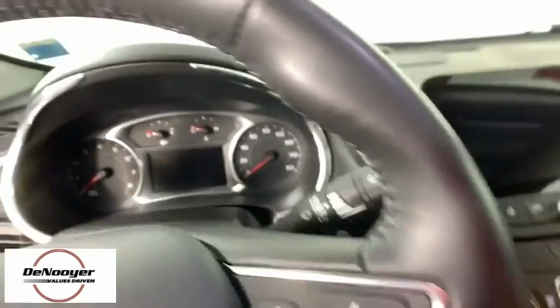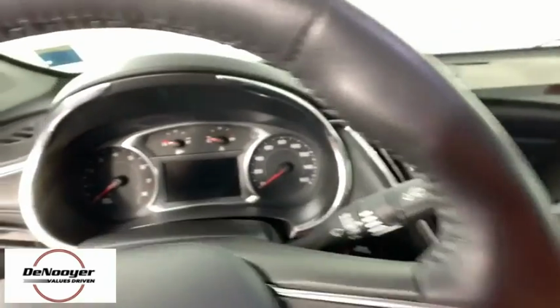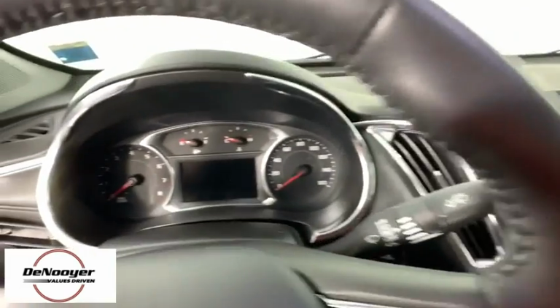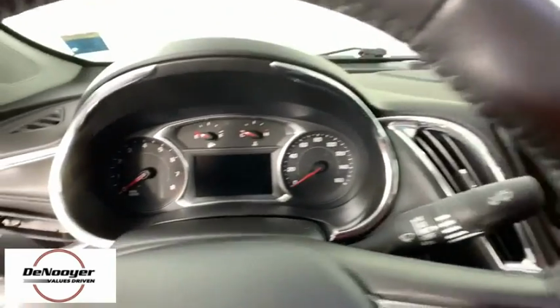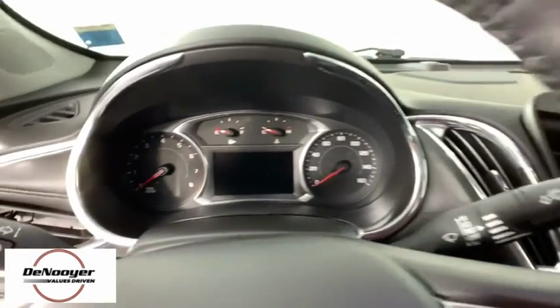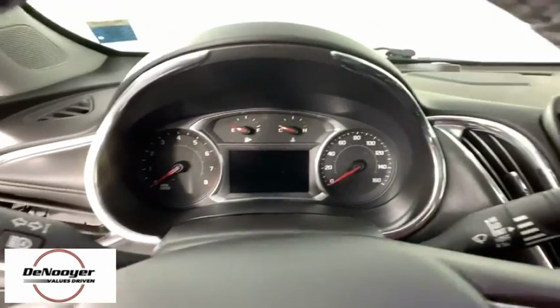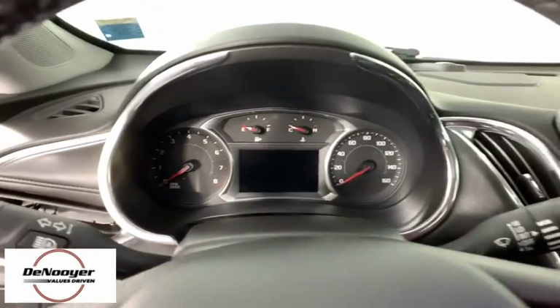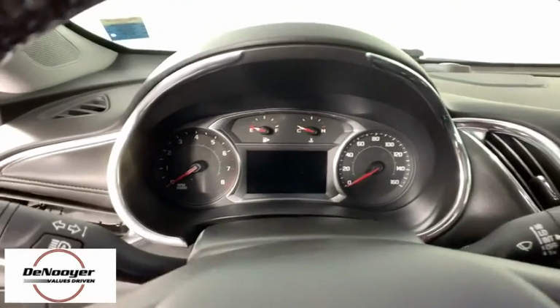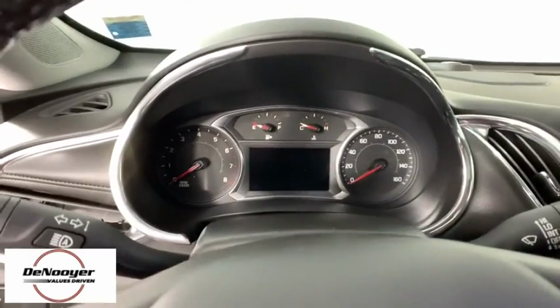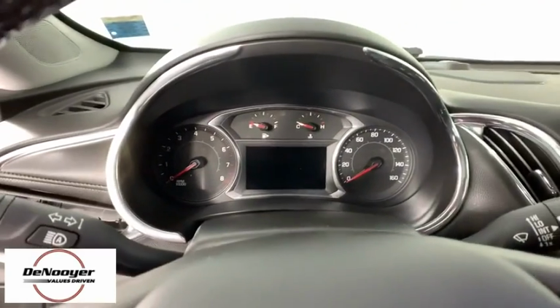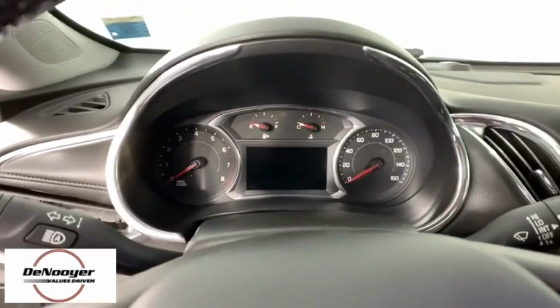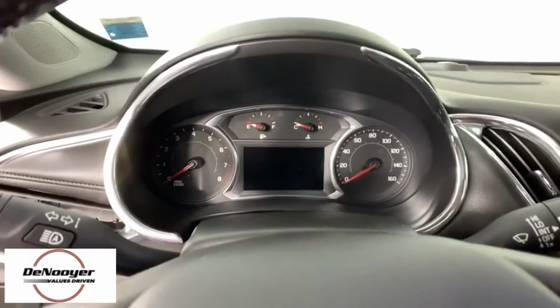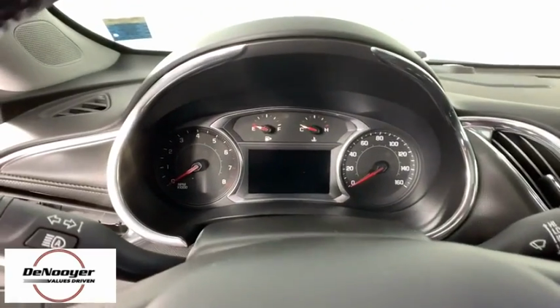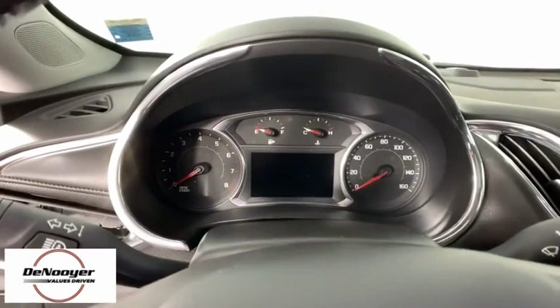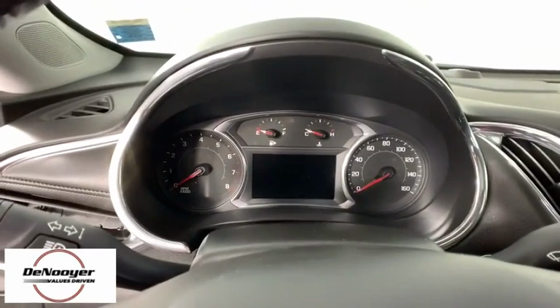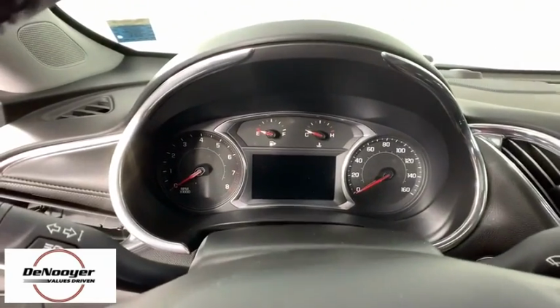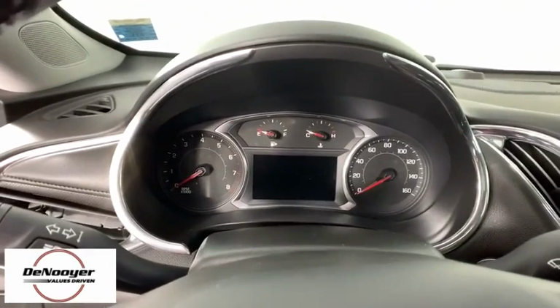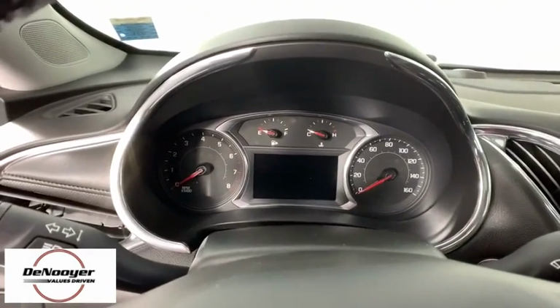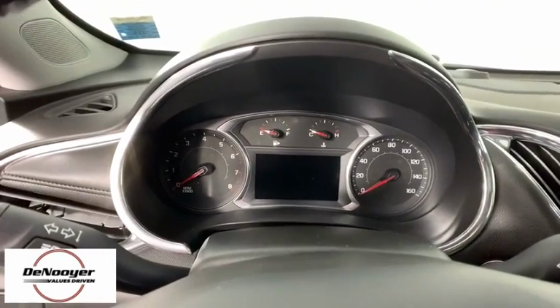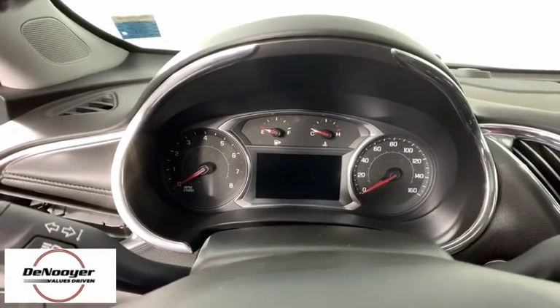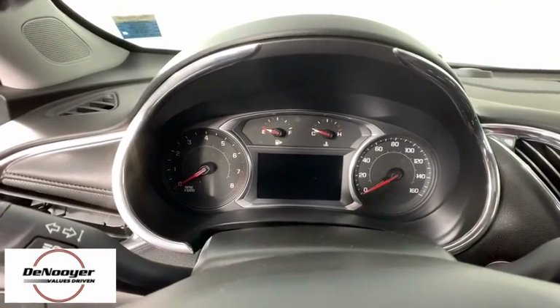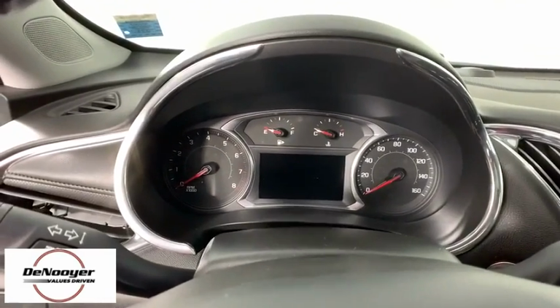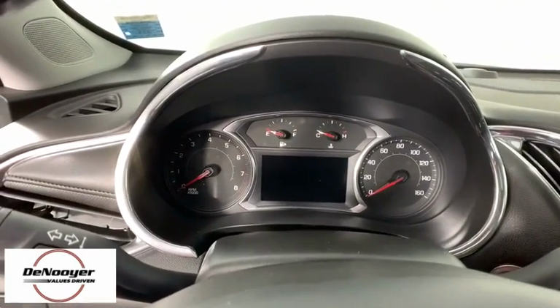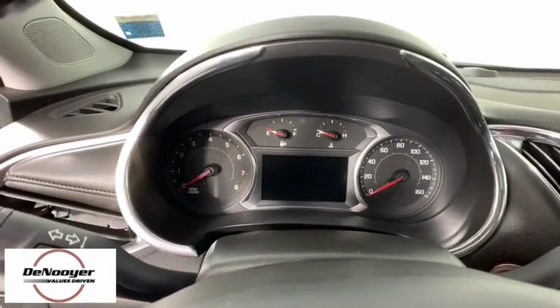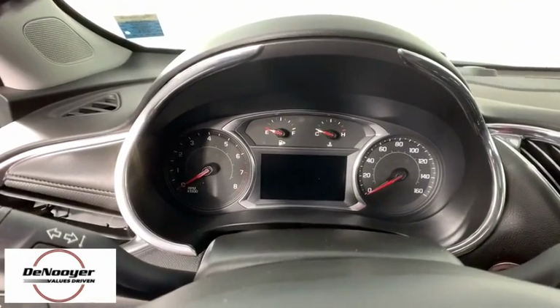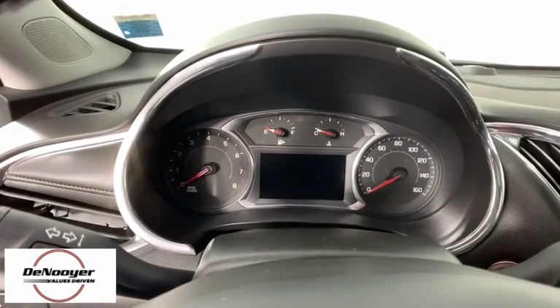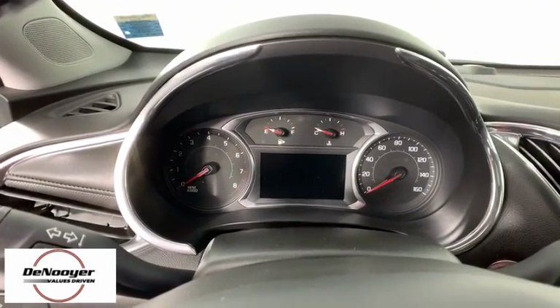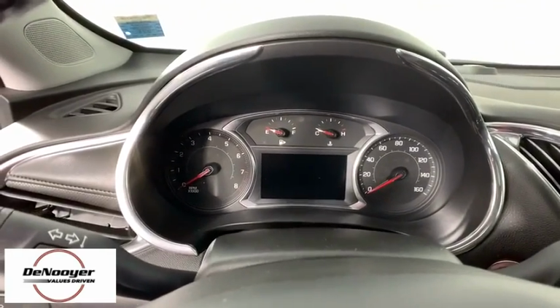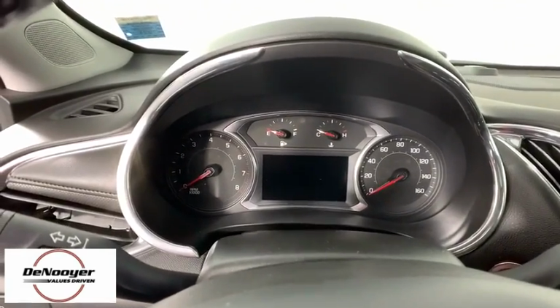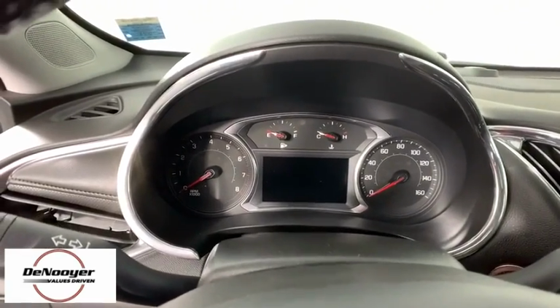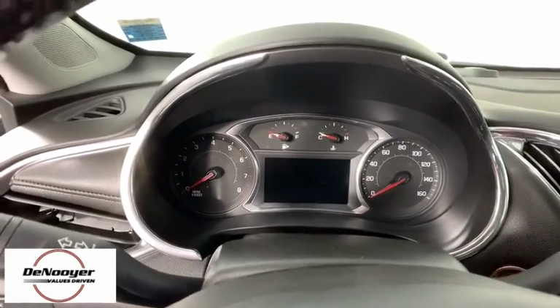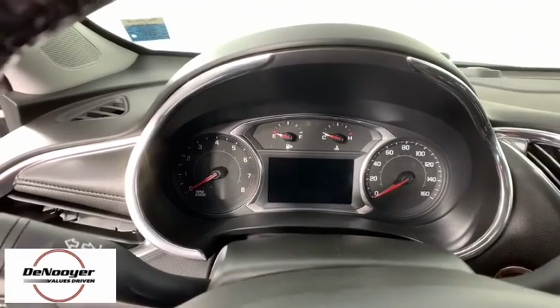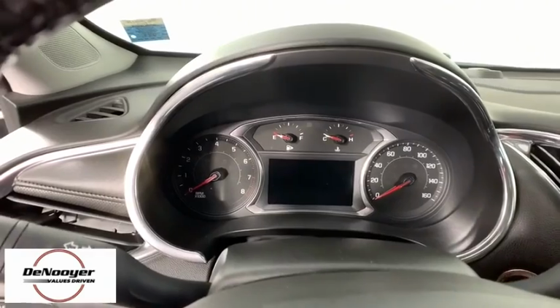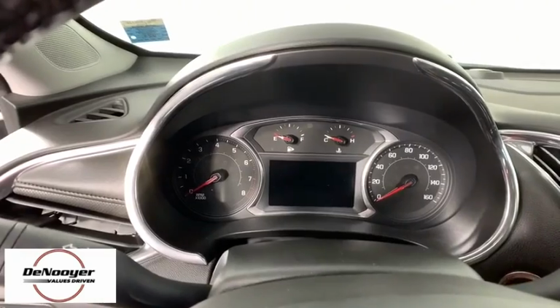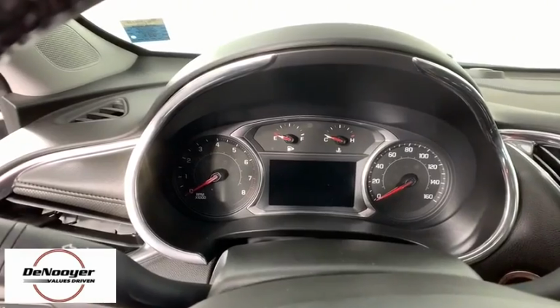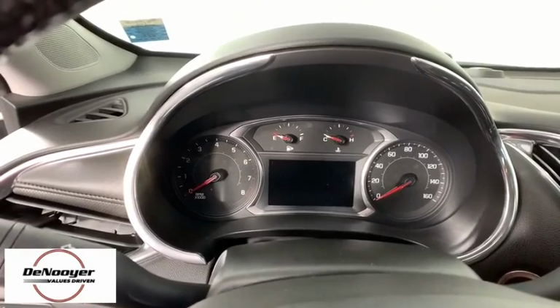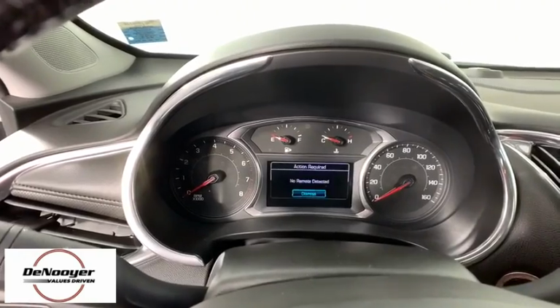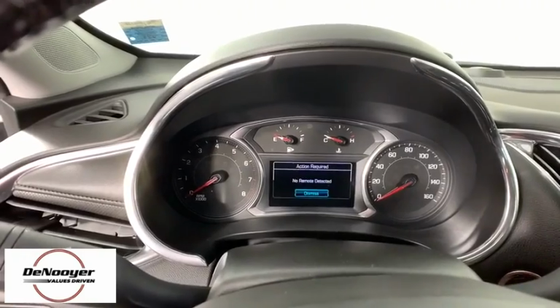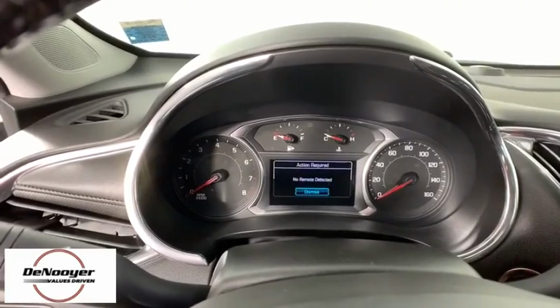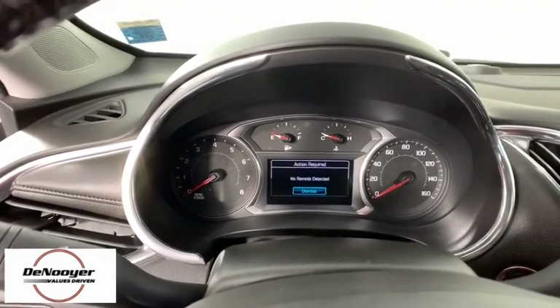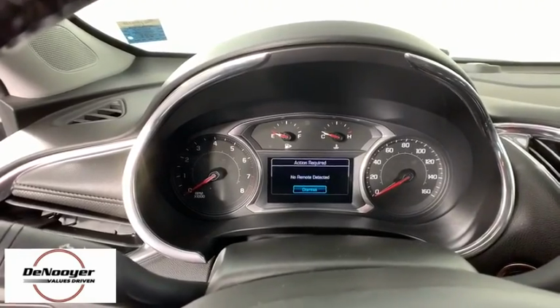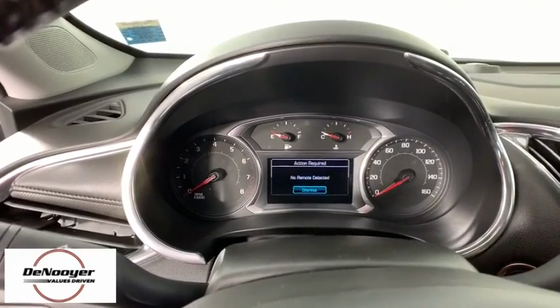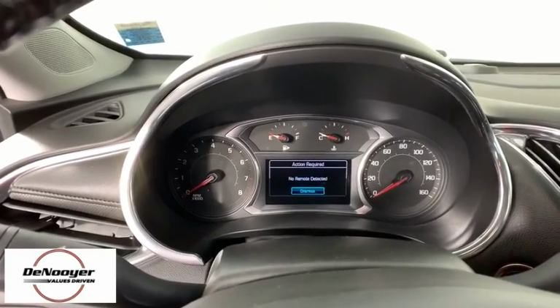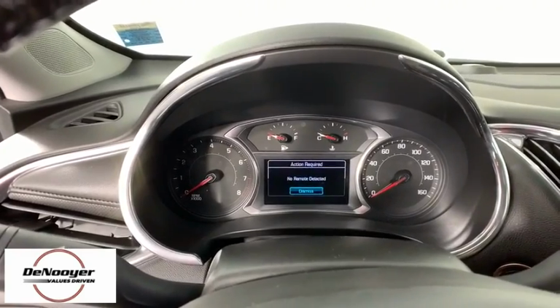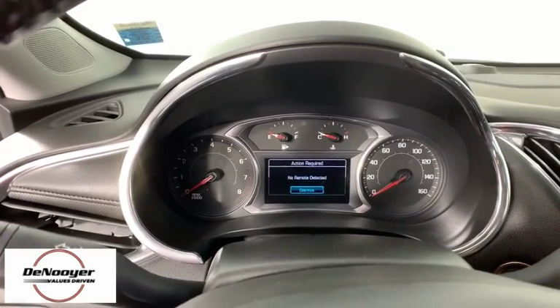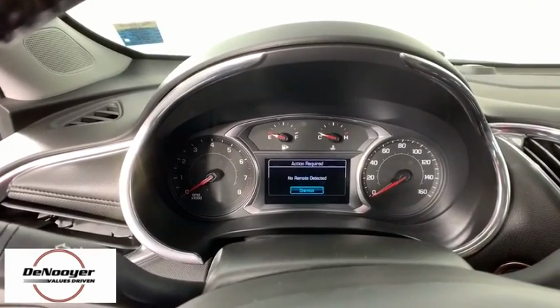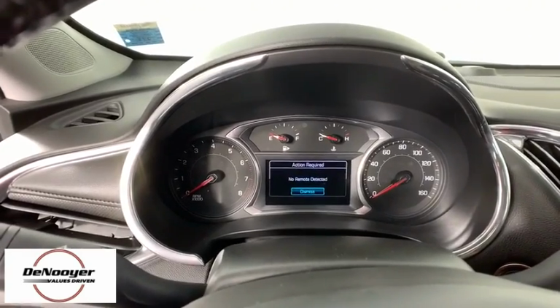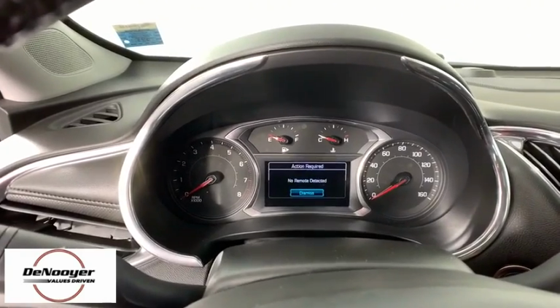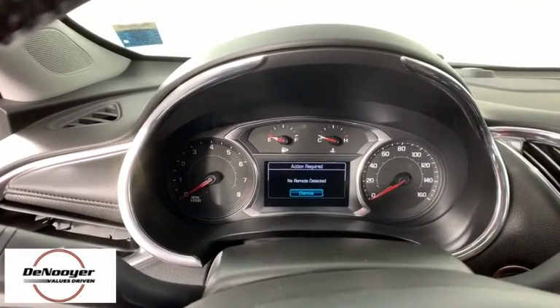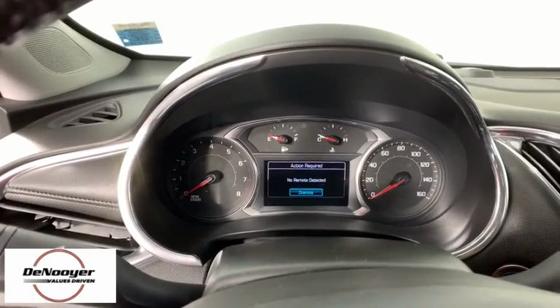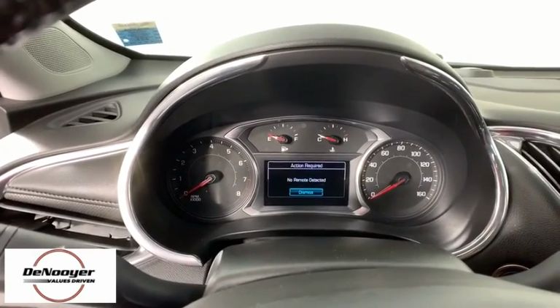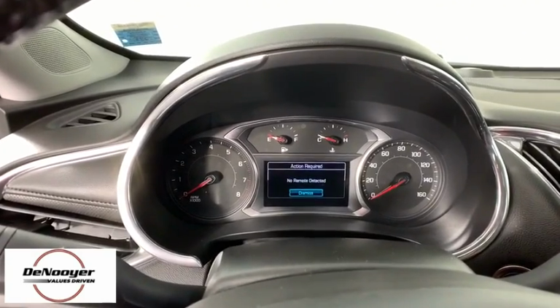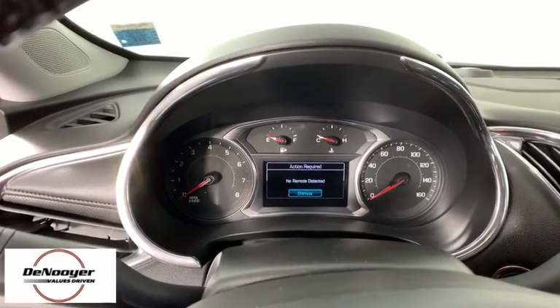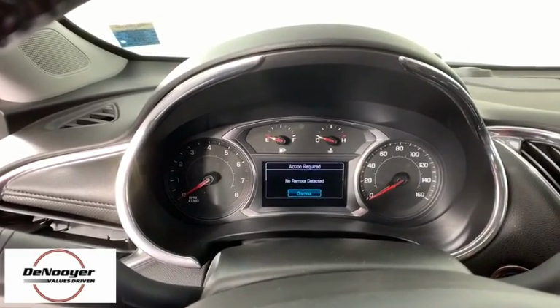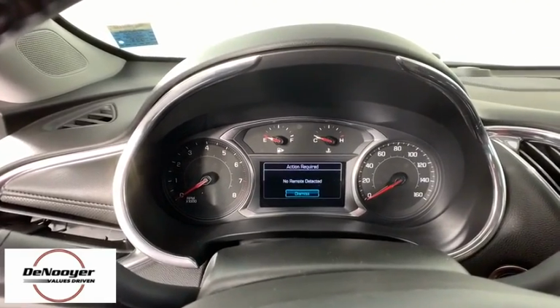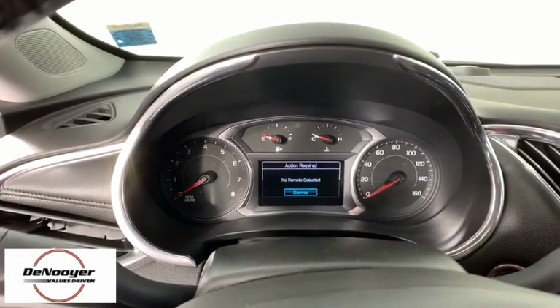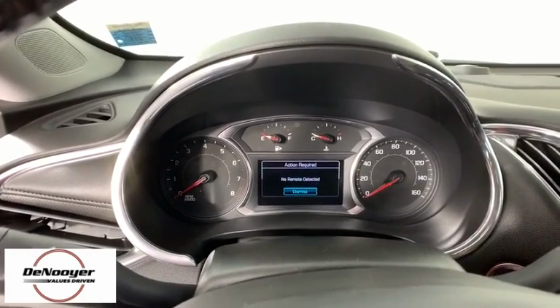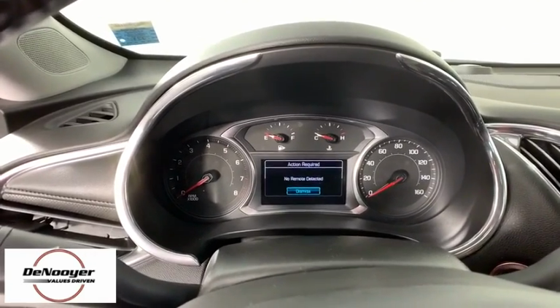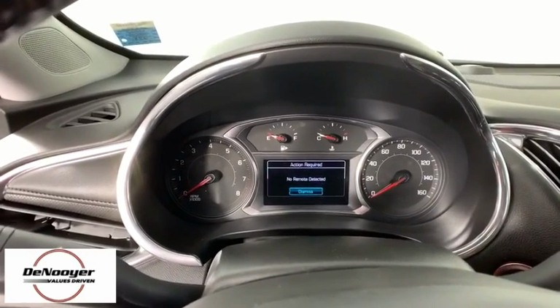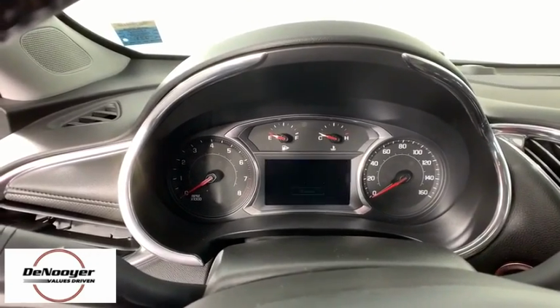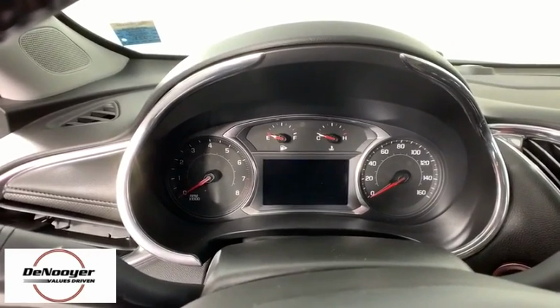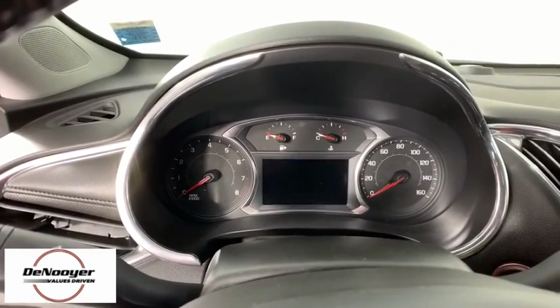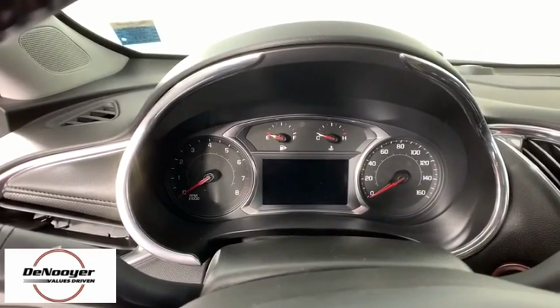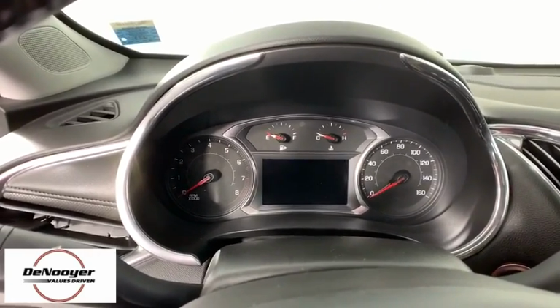Security system, power windows, compass, heated steering wheel, panic alarm, Sirius satellite radio.